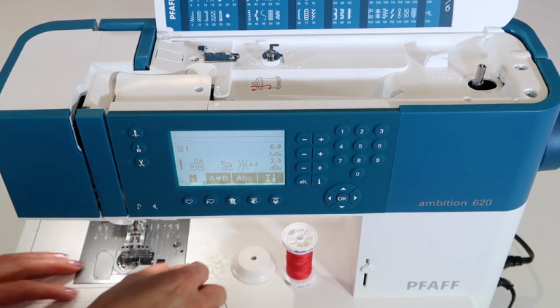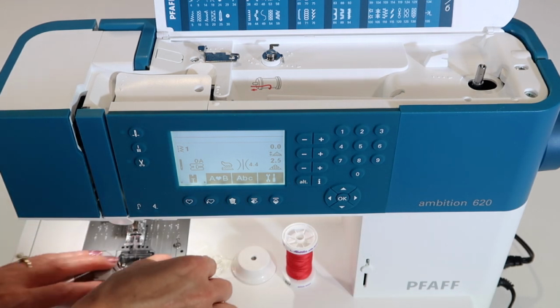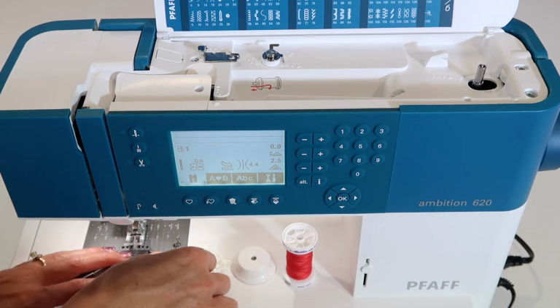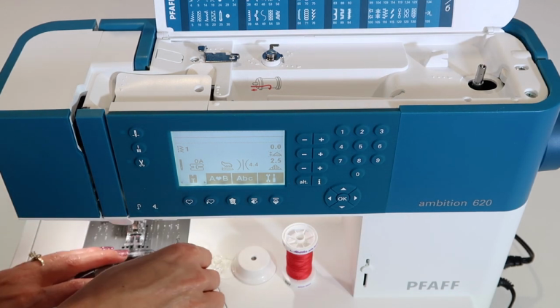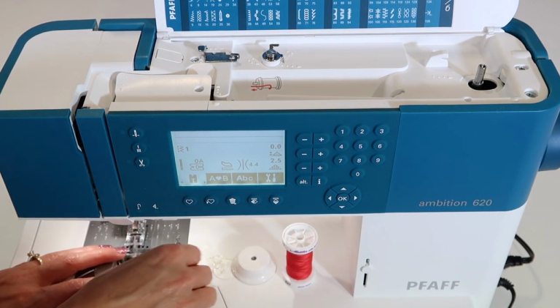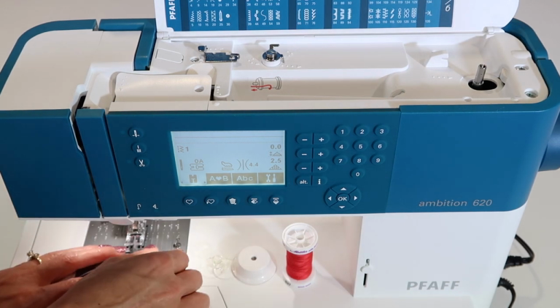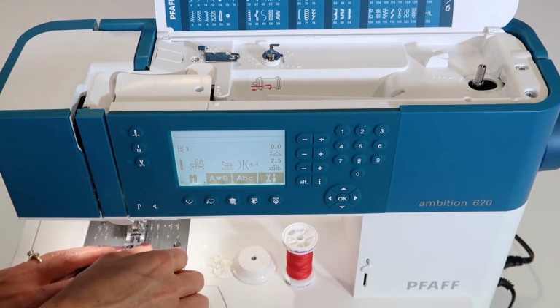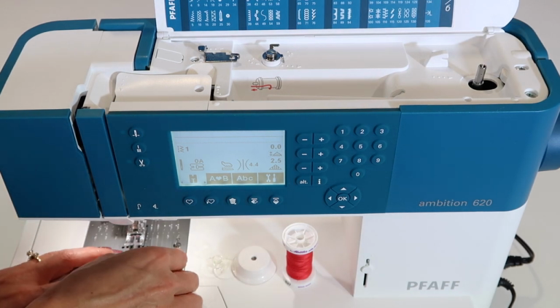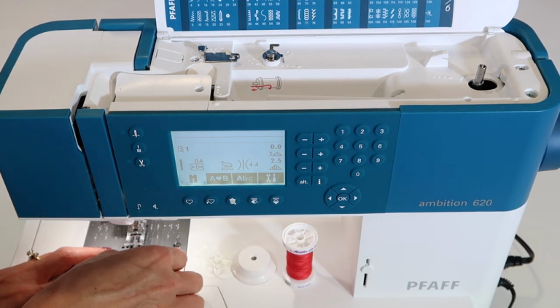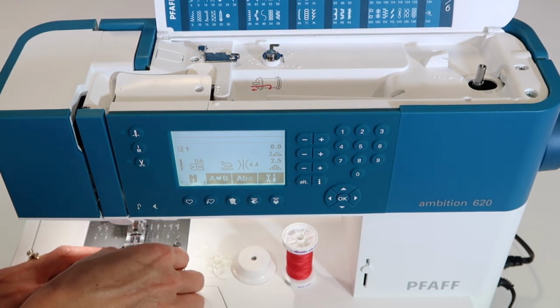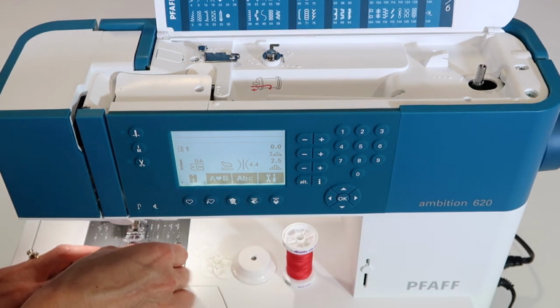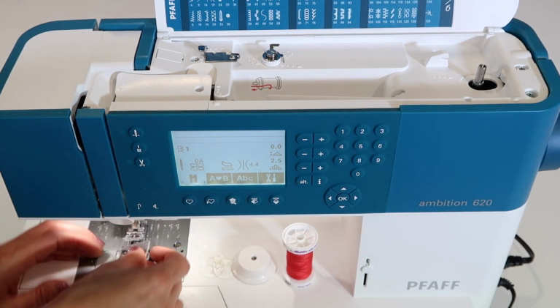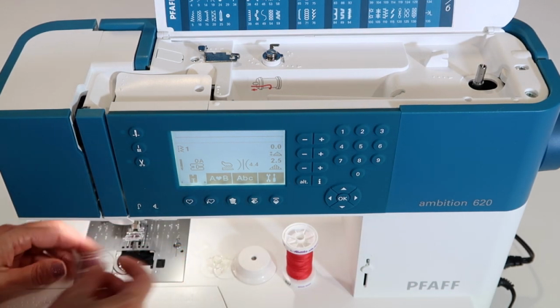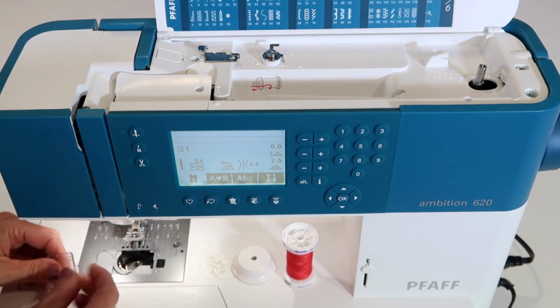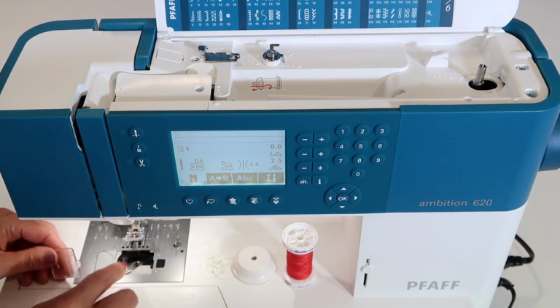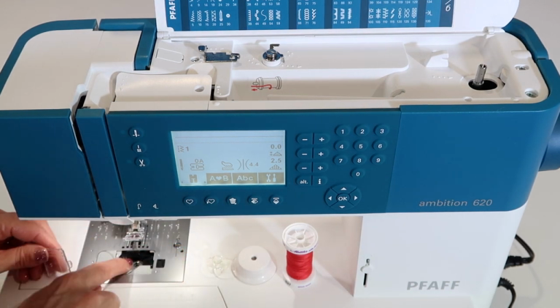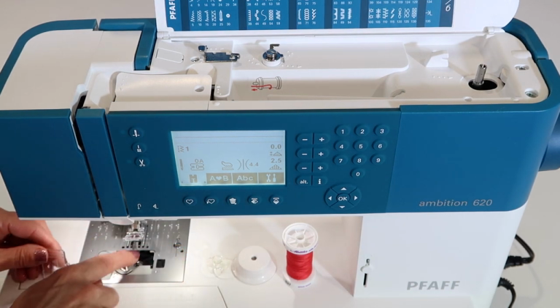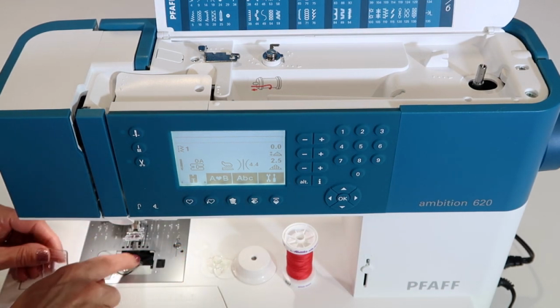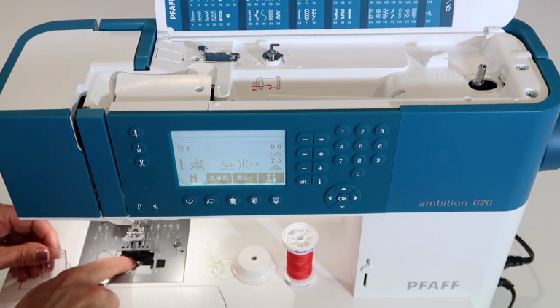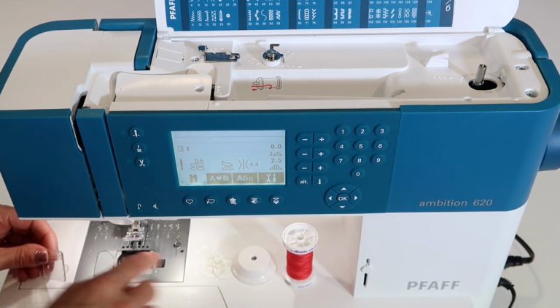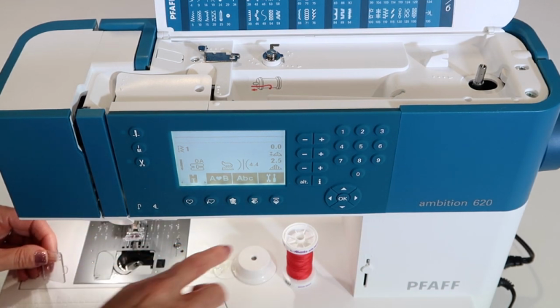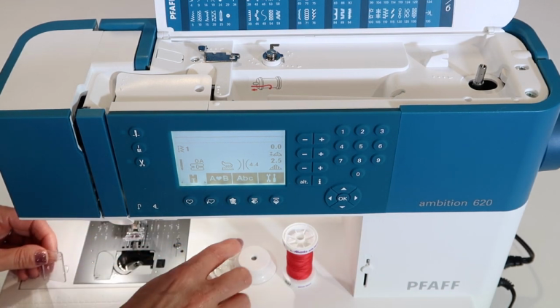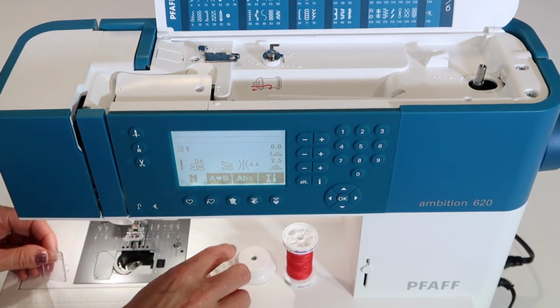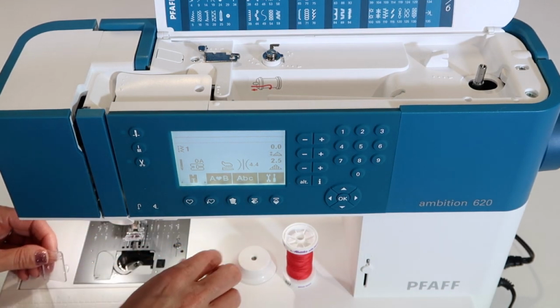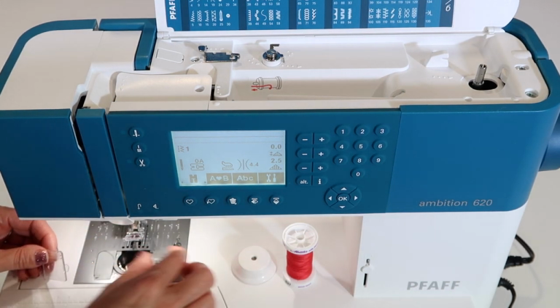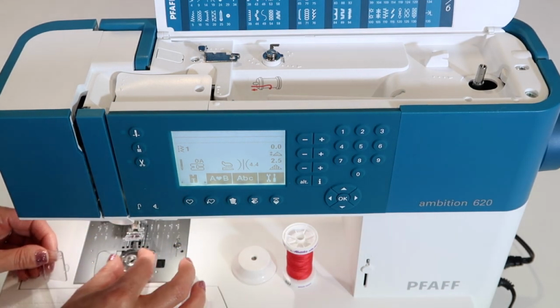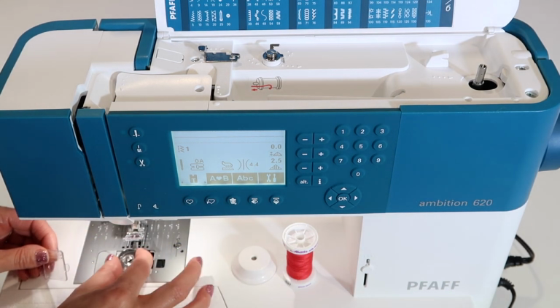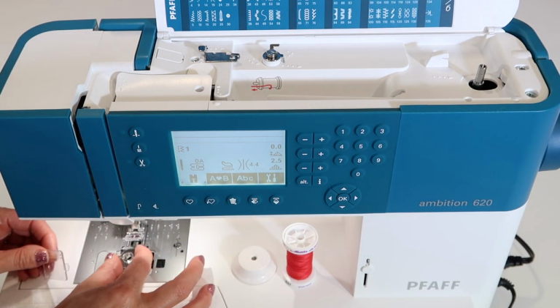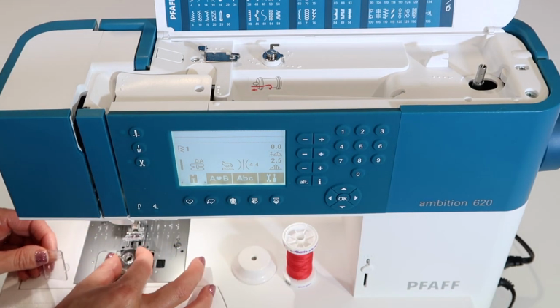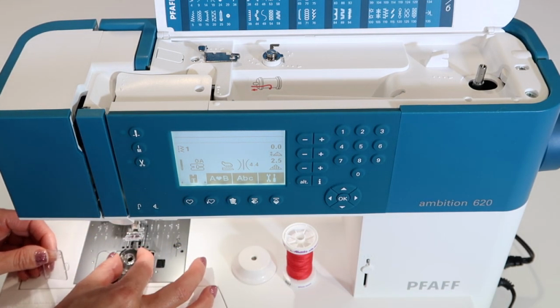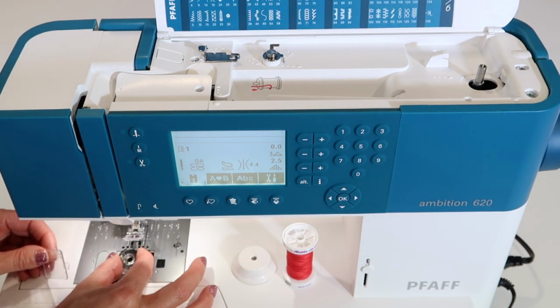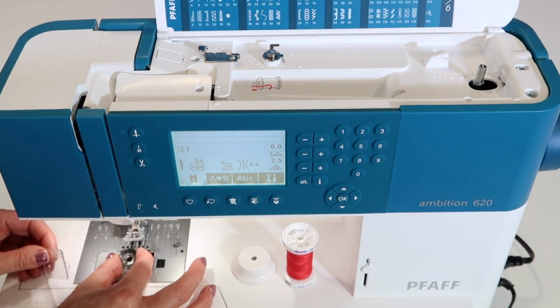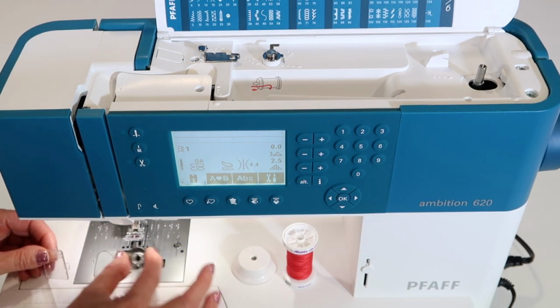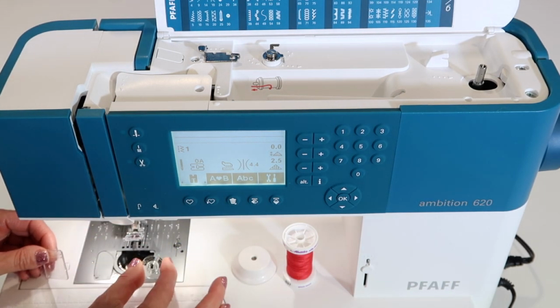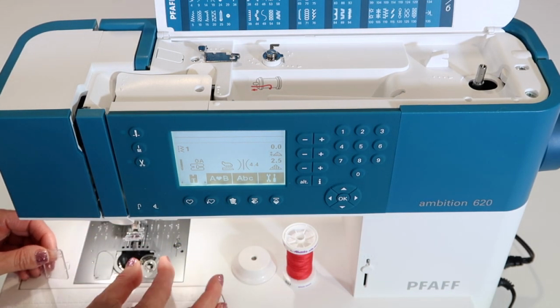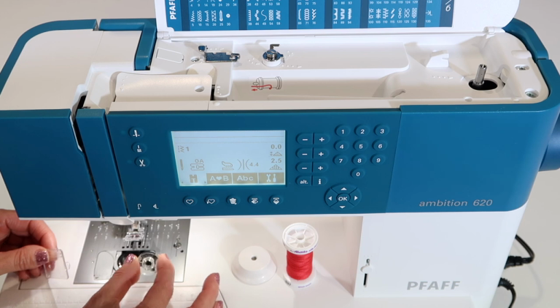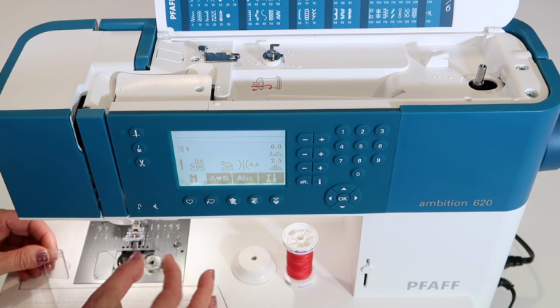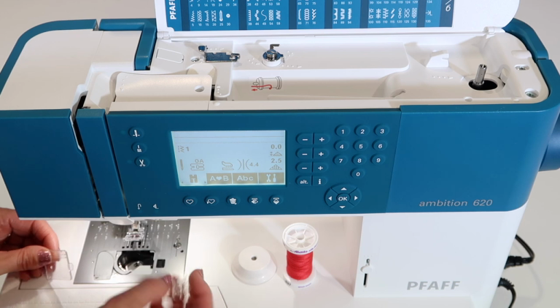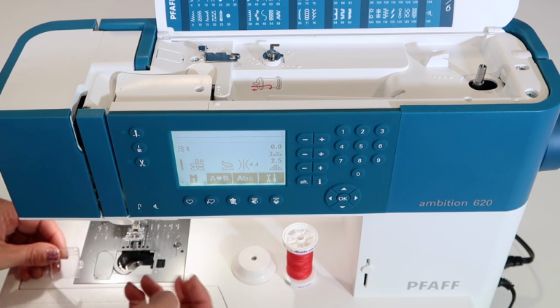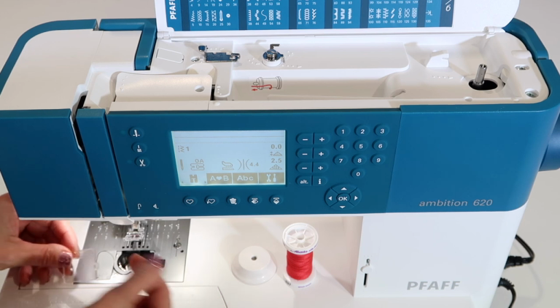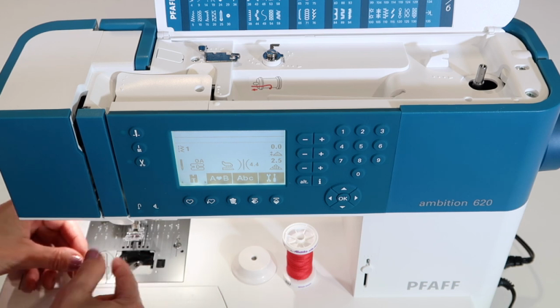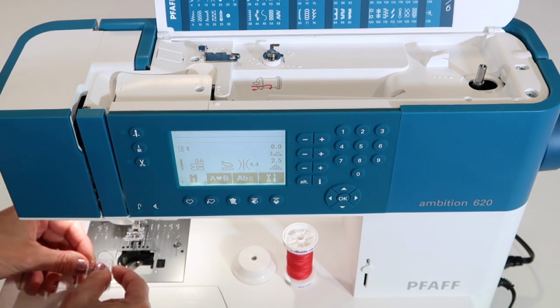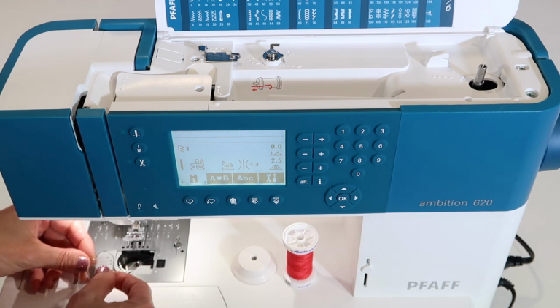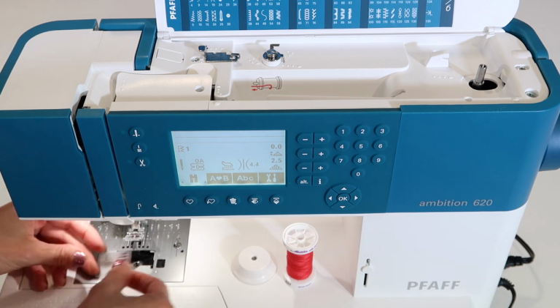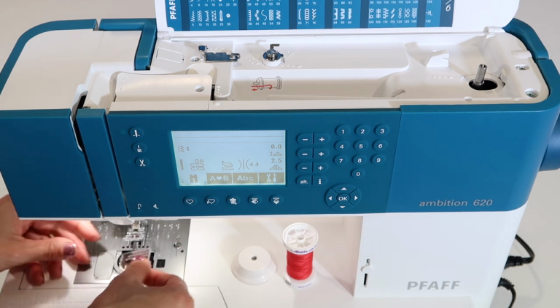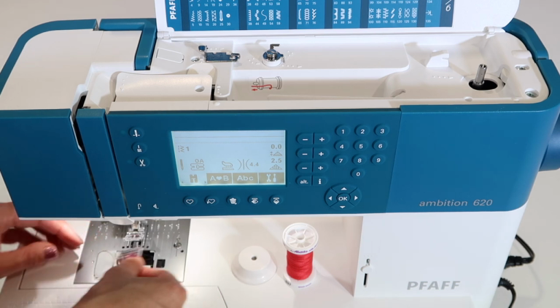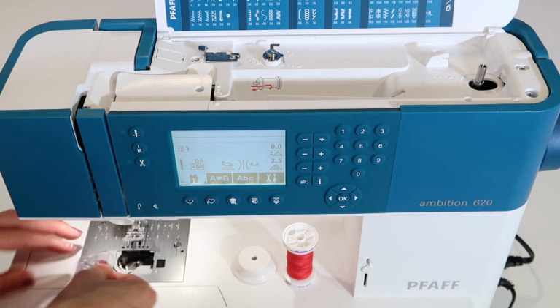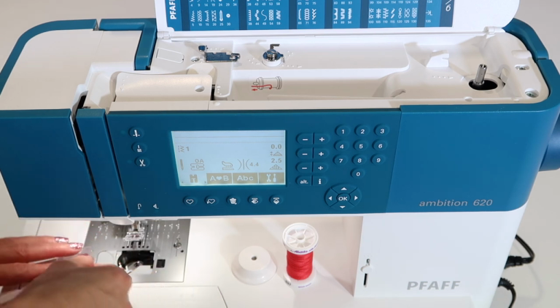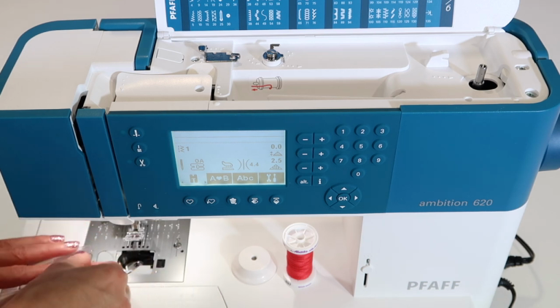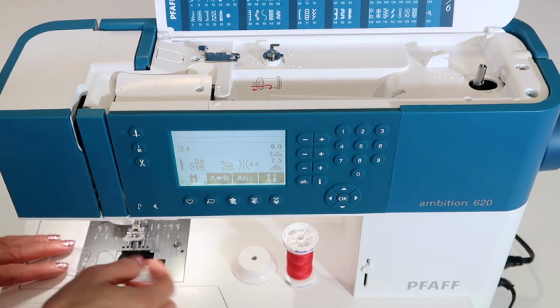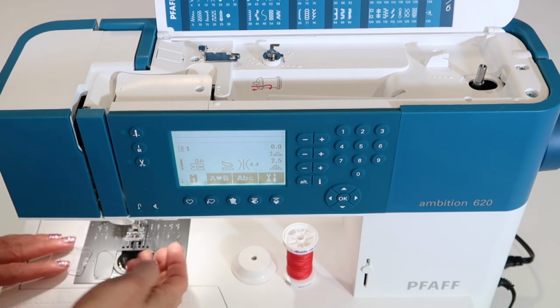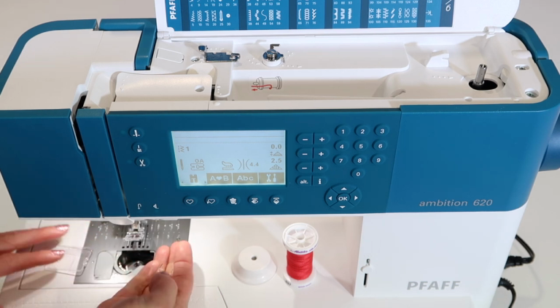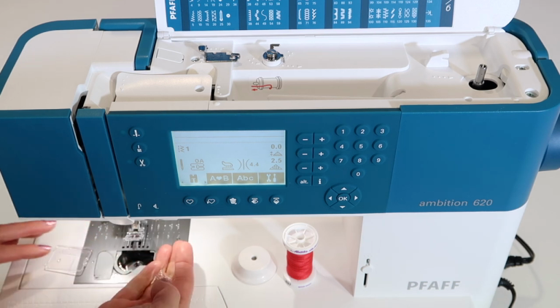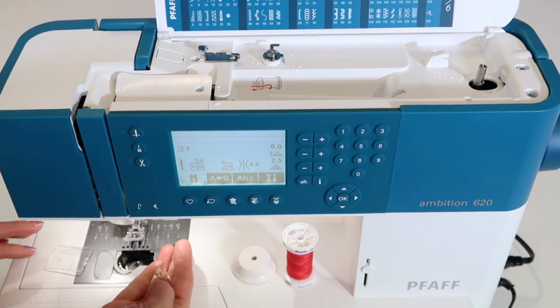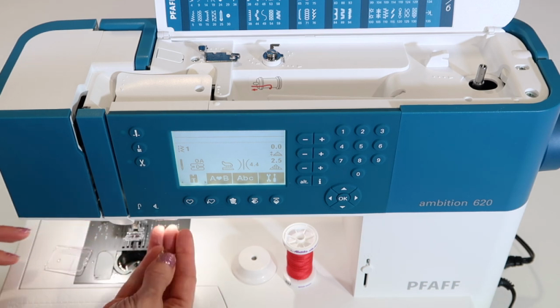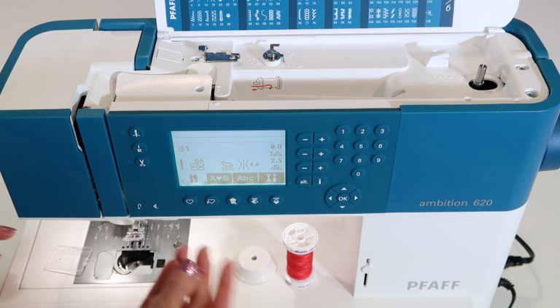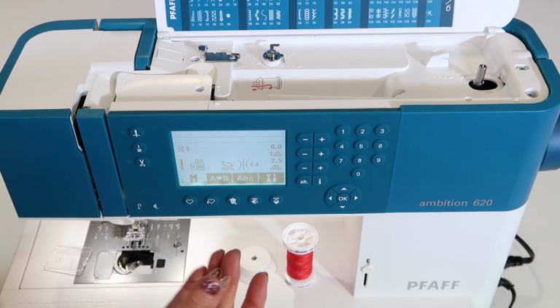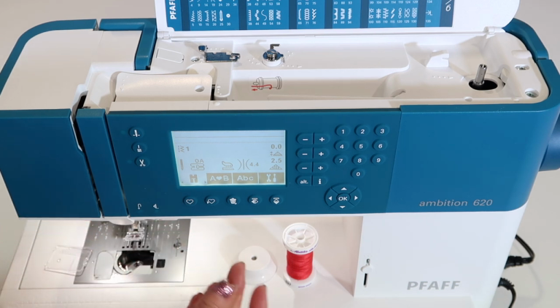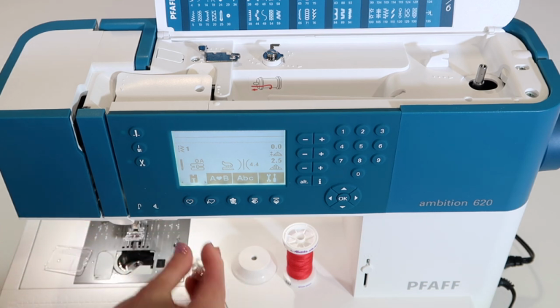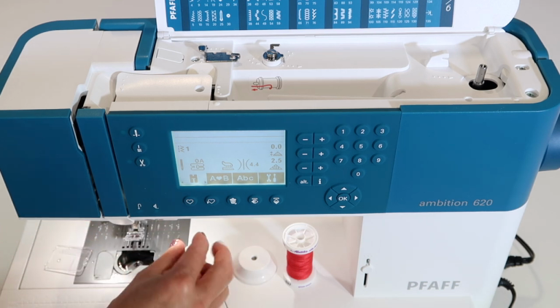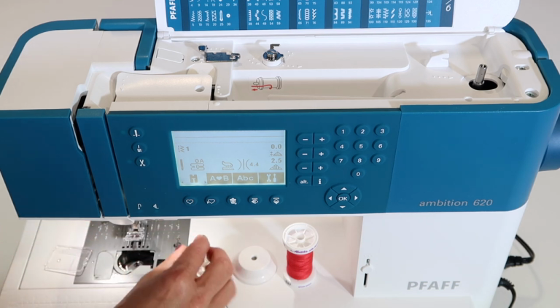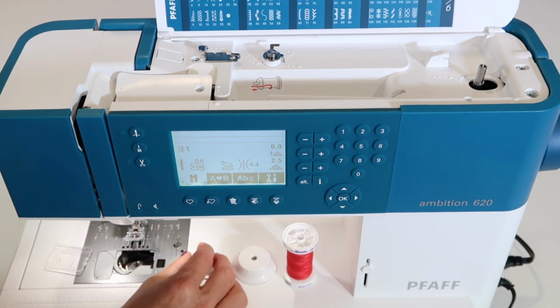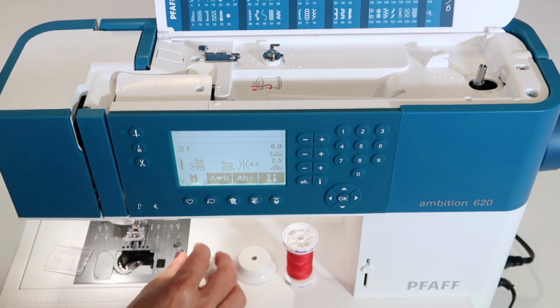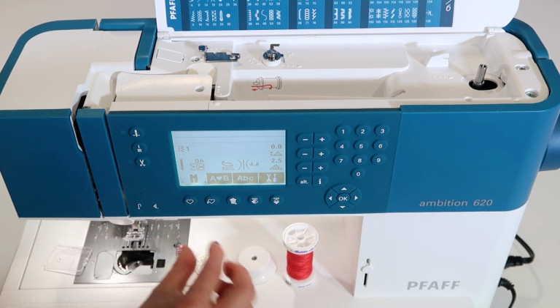There's also a bobbin that comes empty in the bobbin area. Go ahead and get a hold of that bobbin and pull it out.